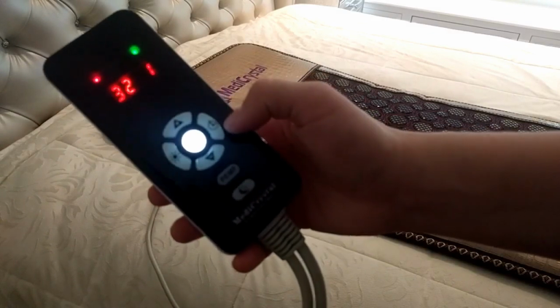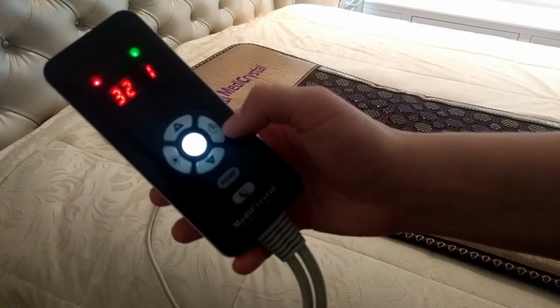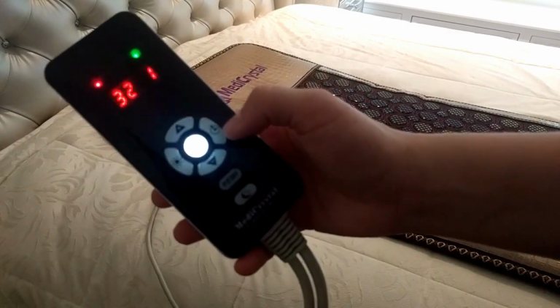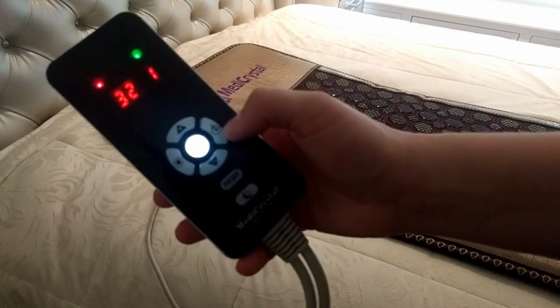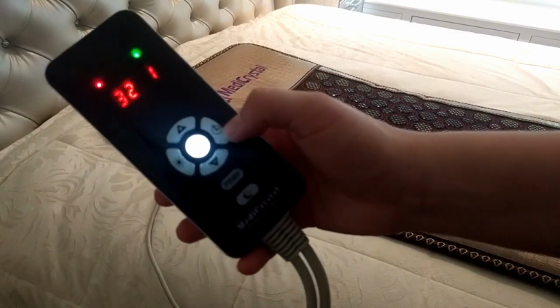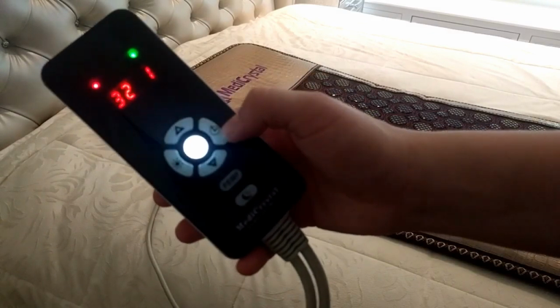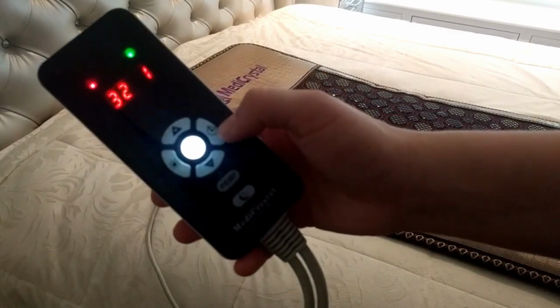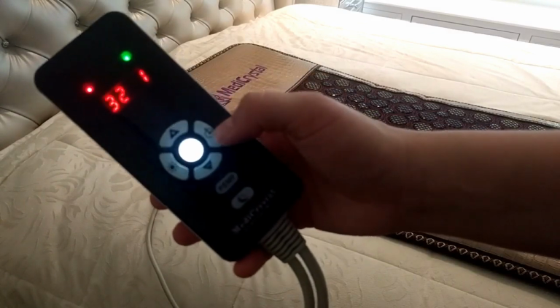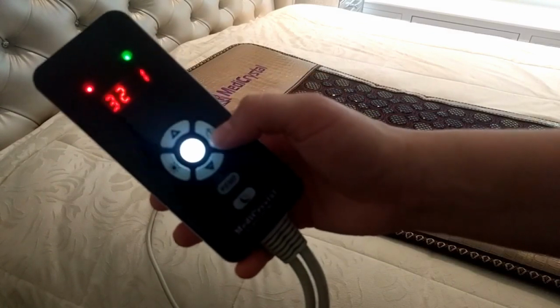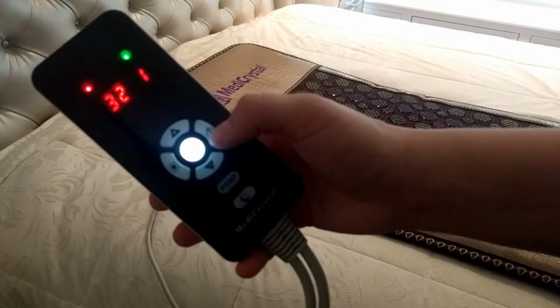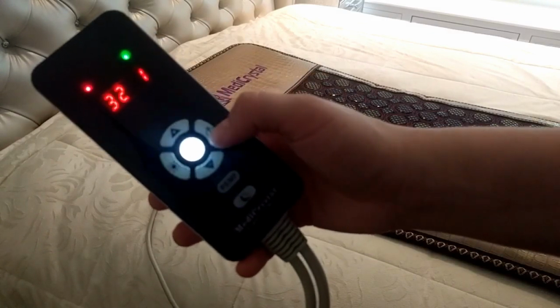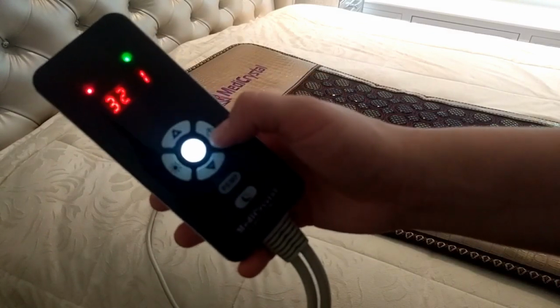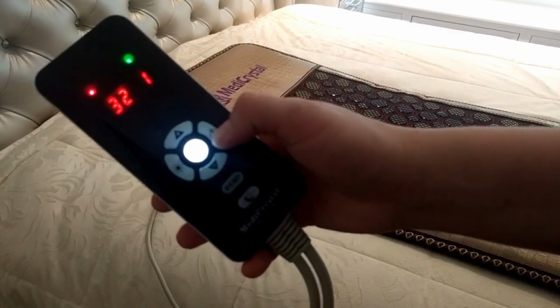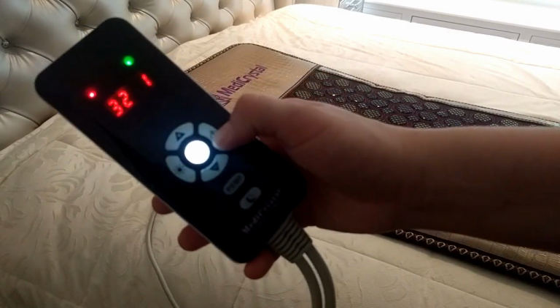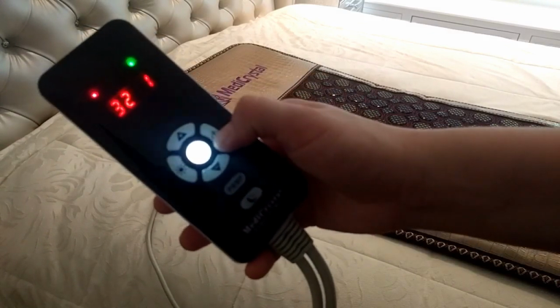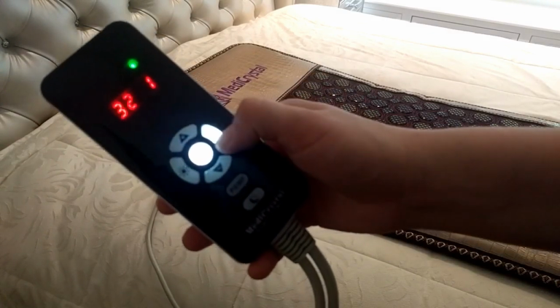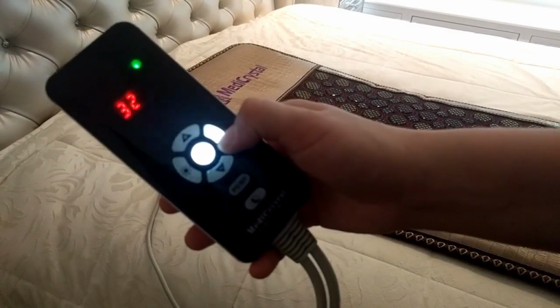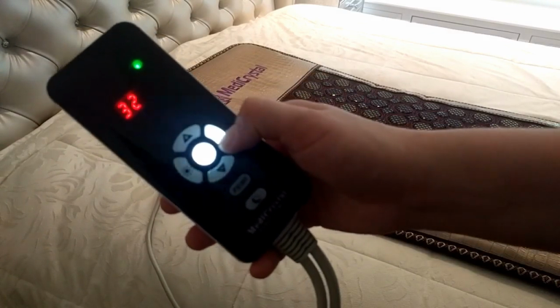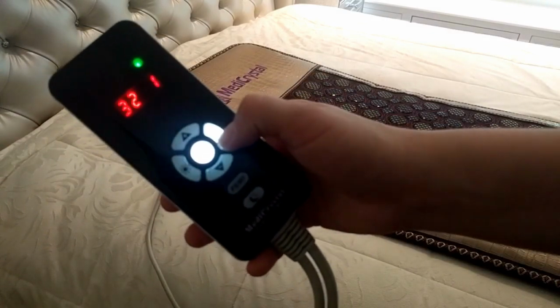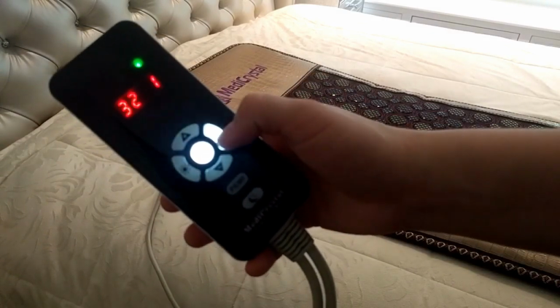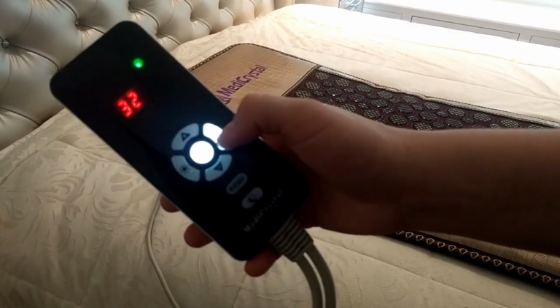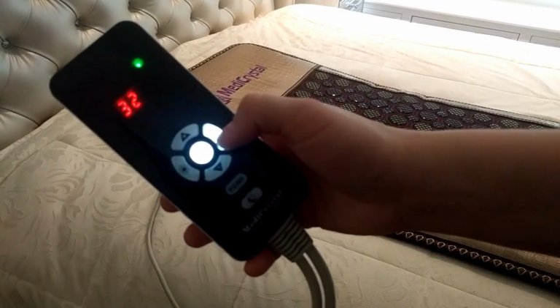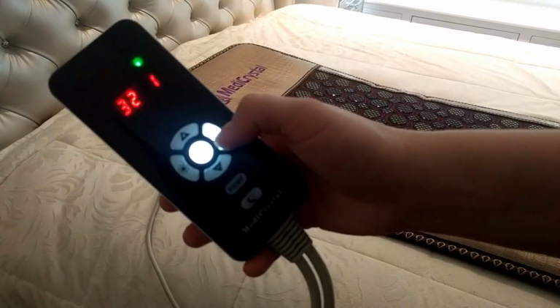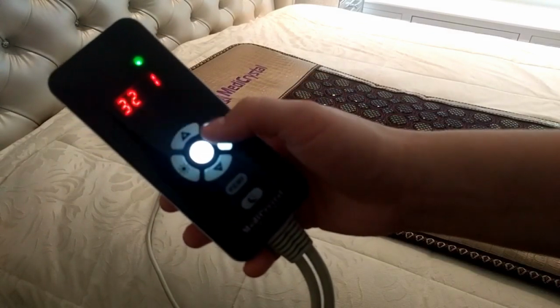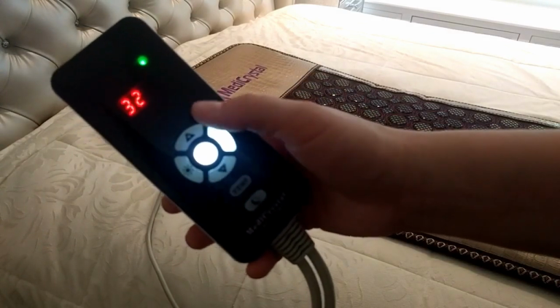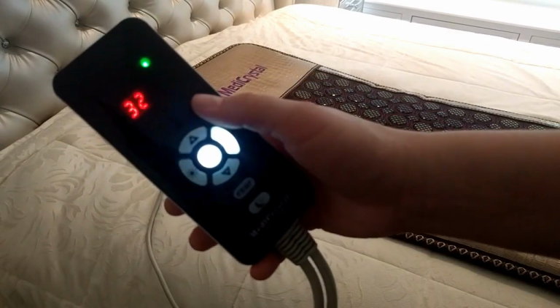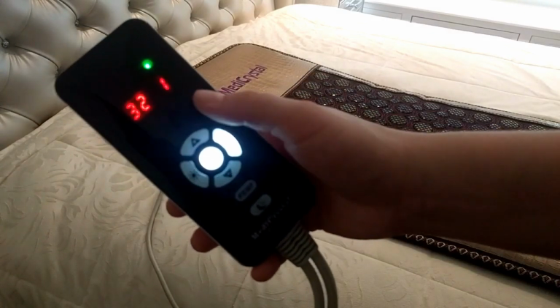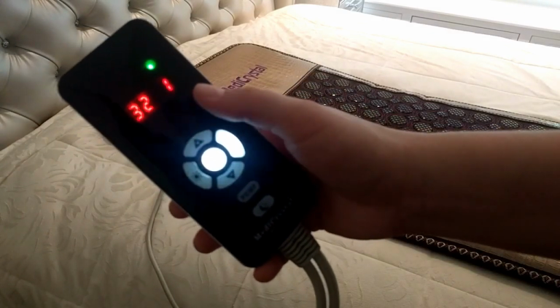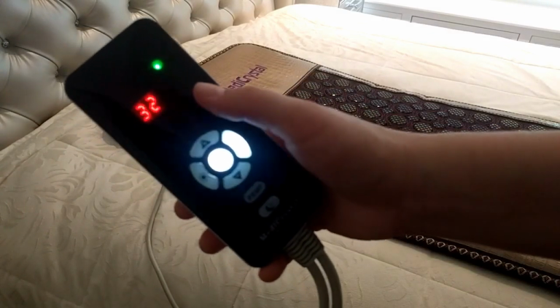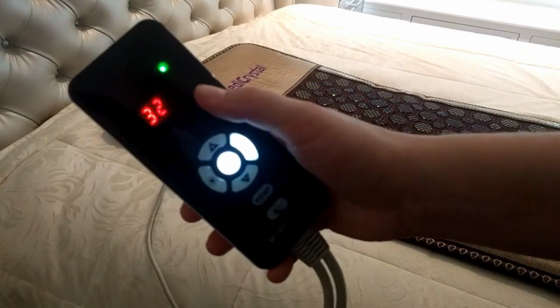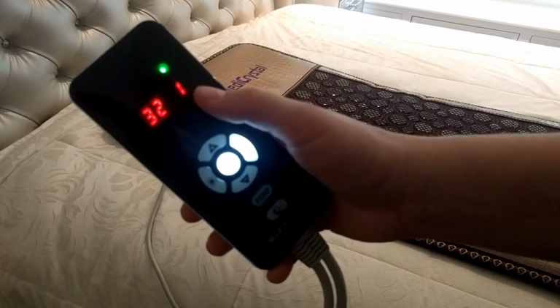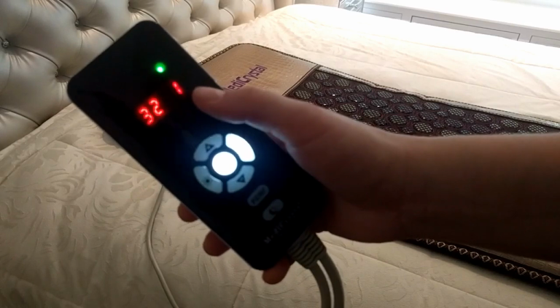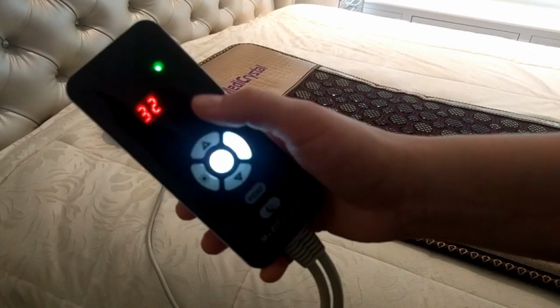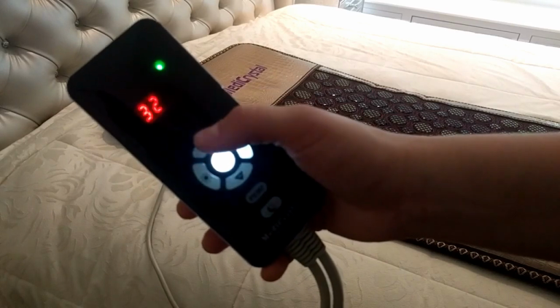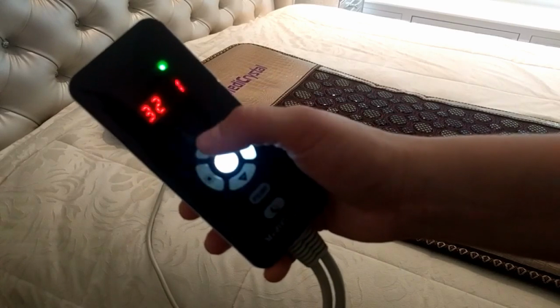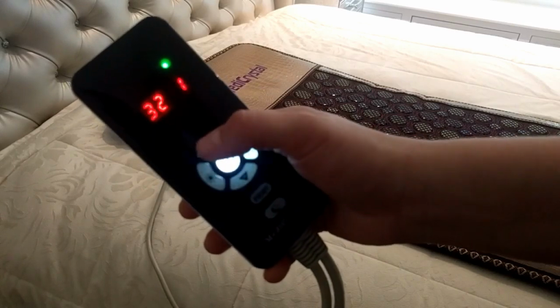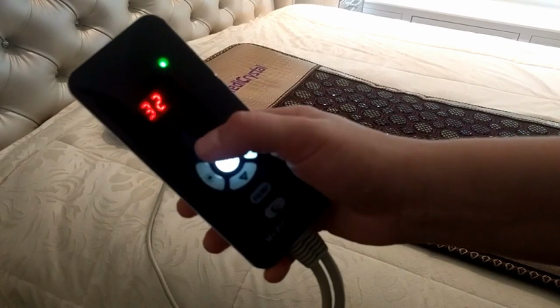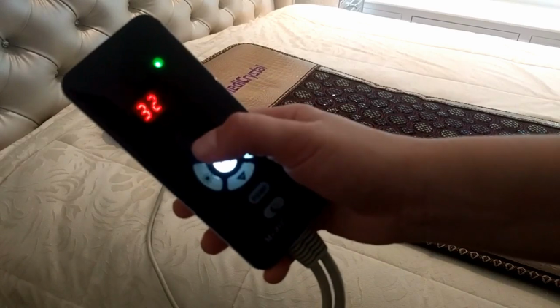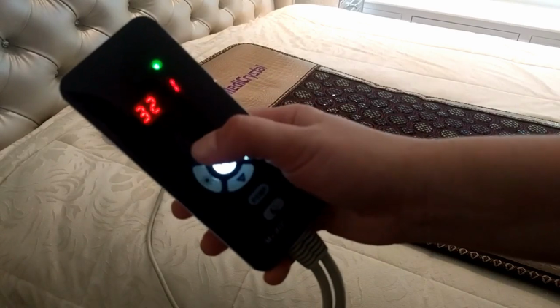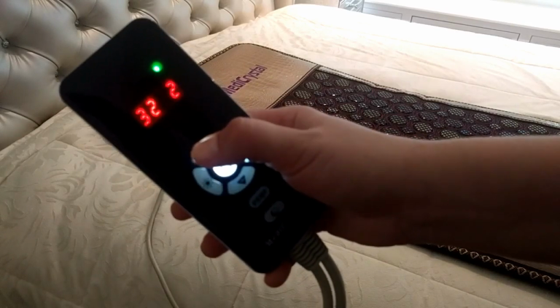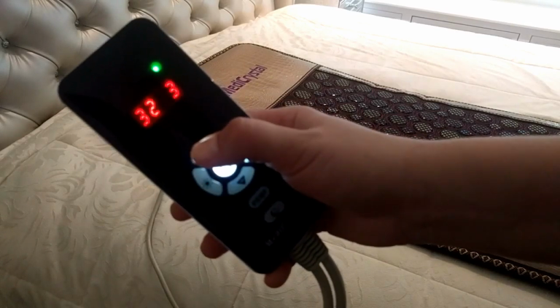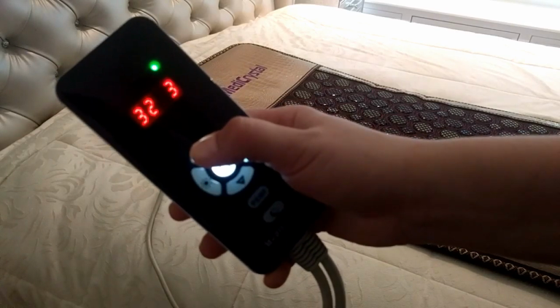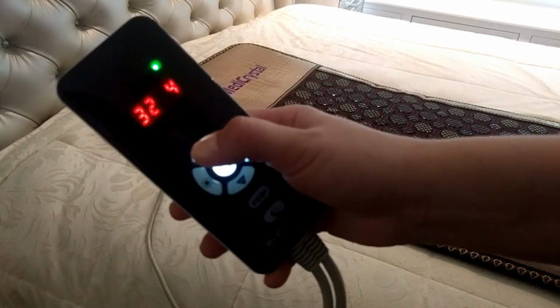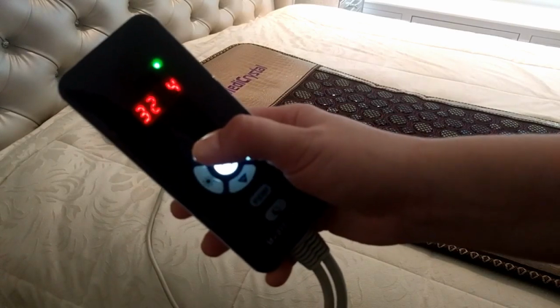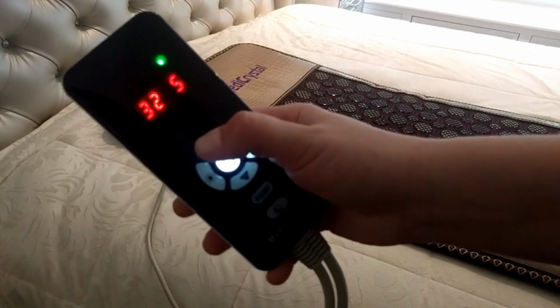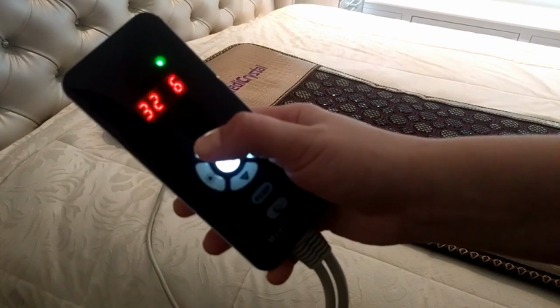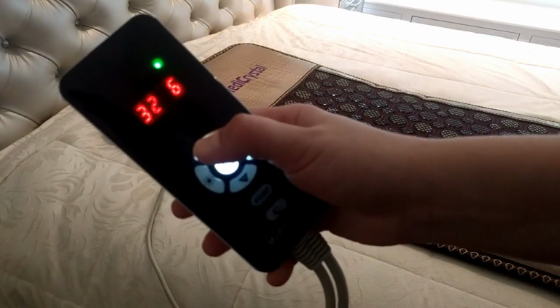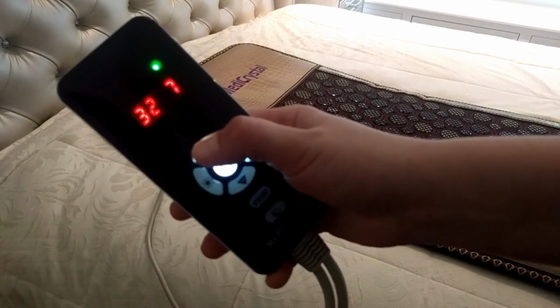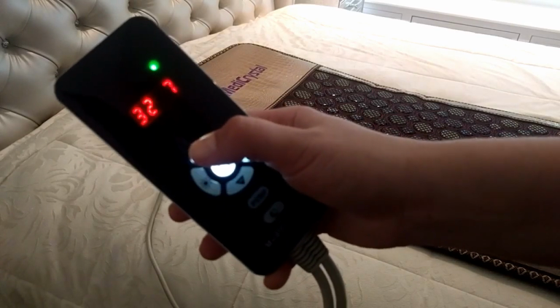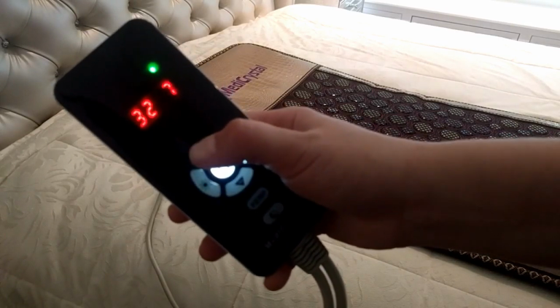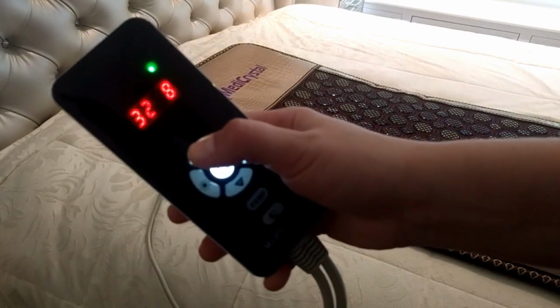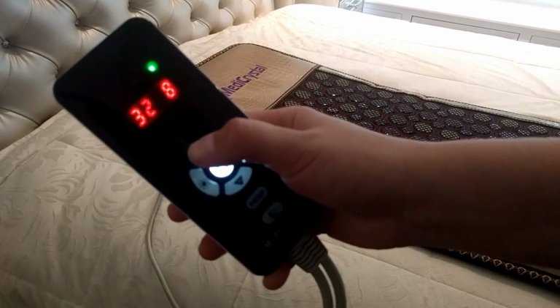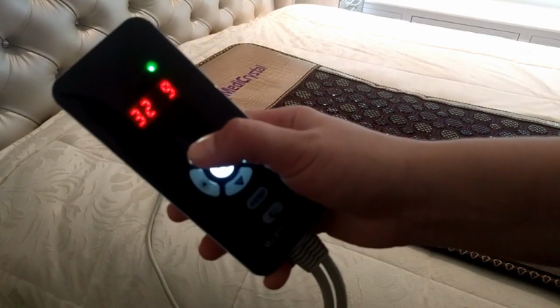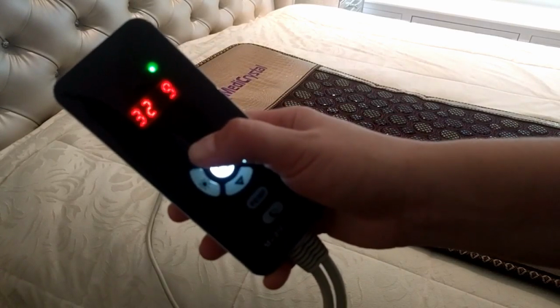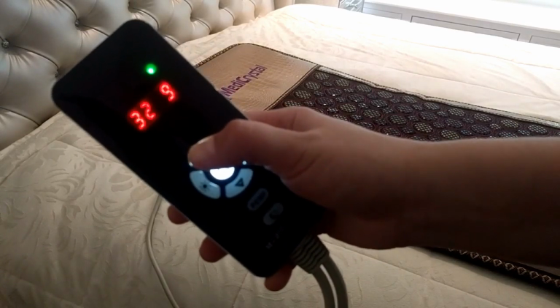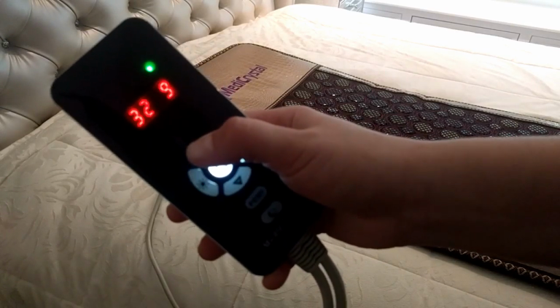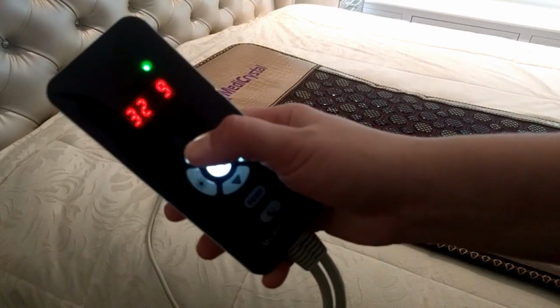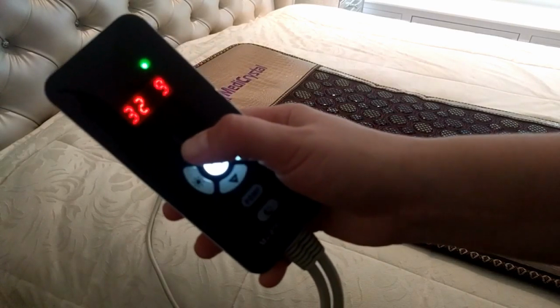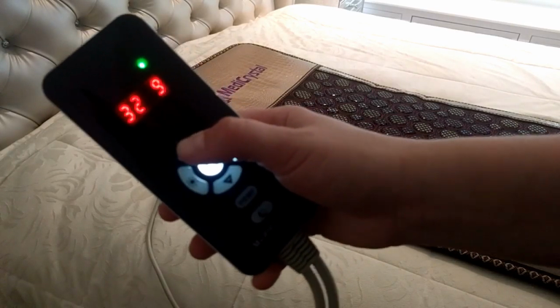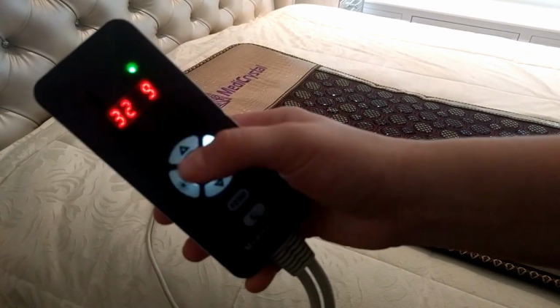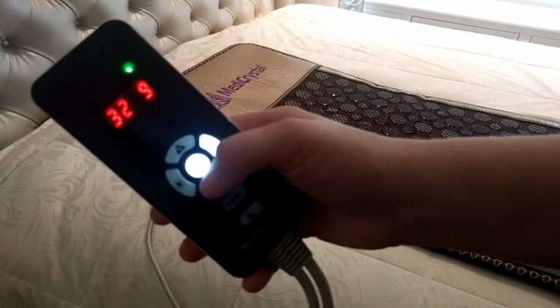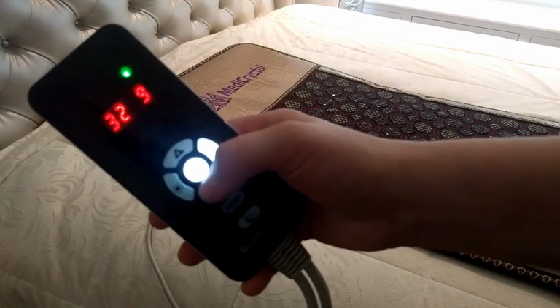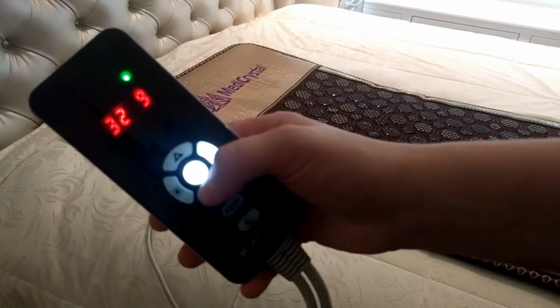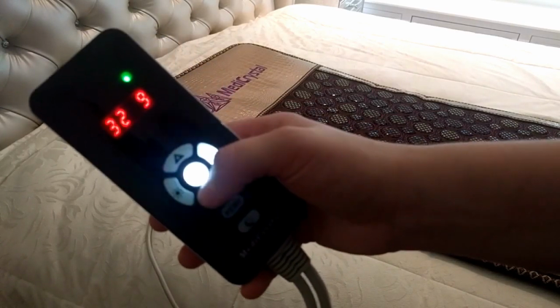Choose the timer button to select the timer session. It can be set between 1 and 9 hours.